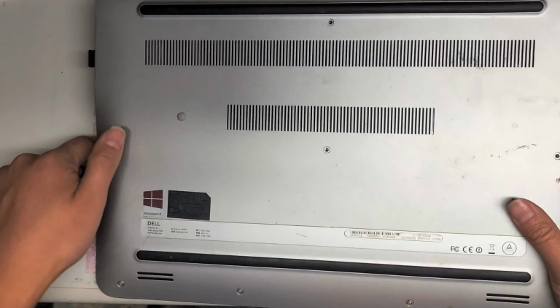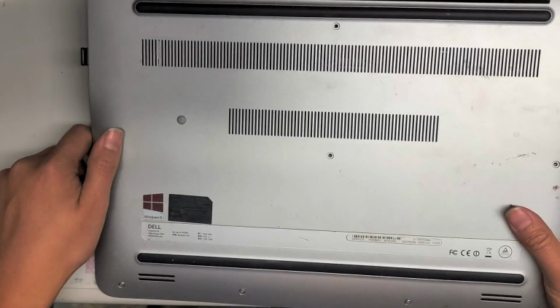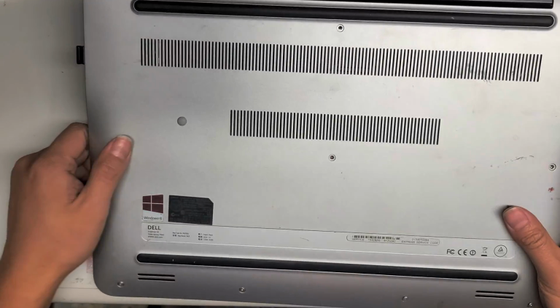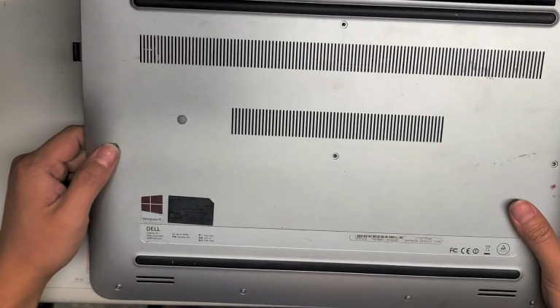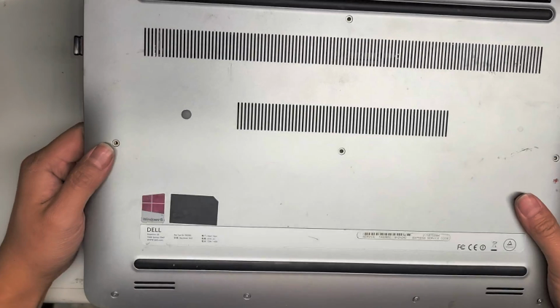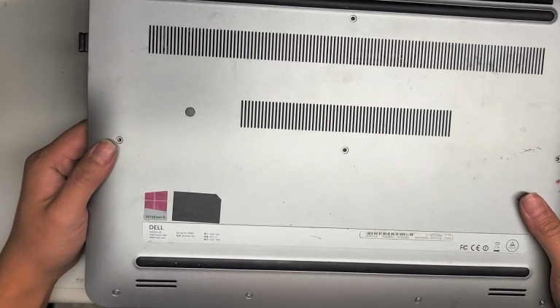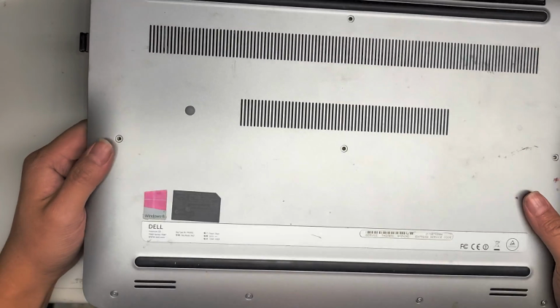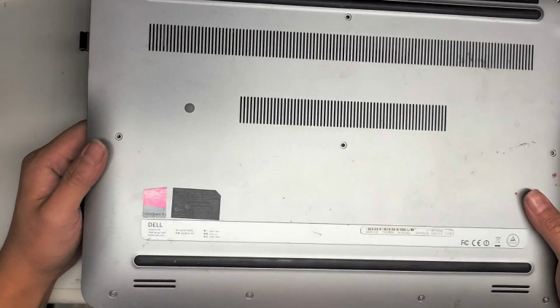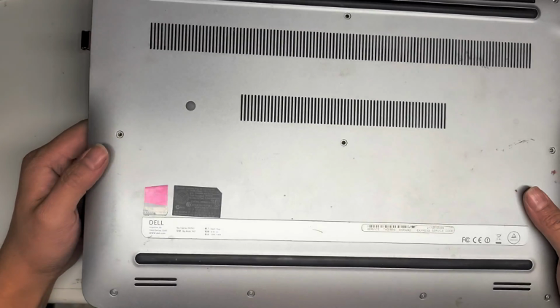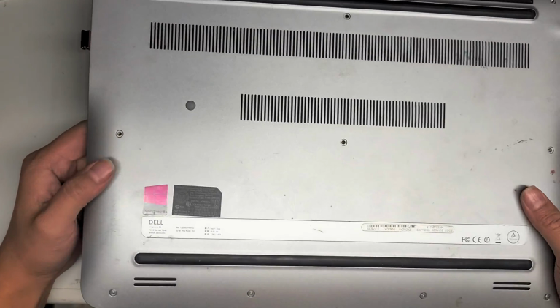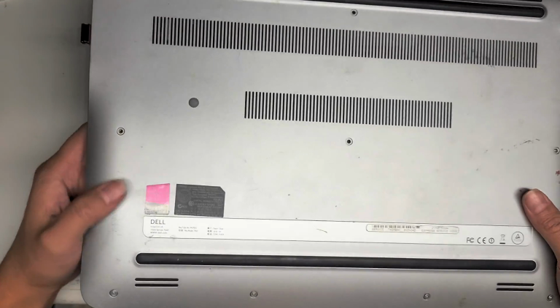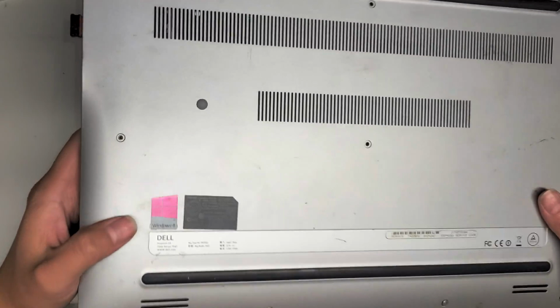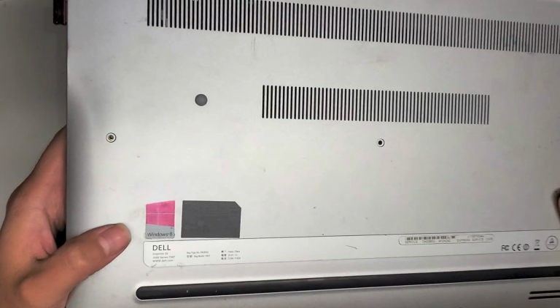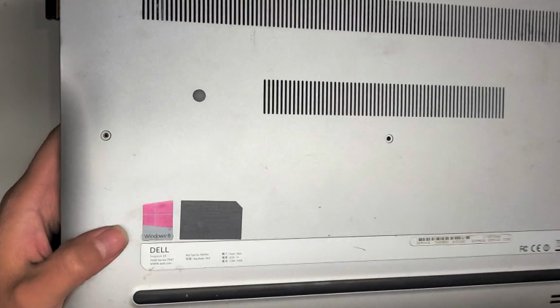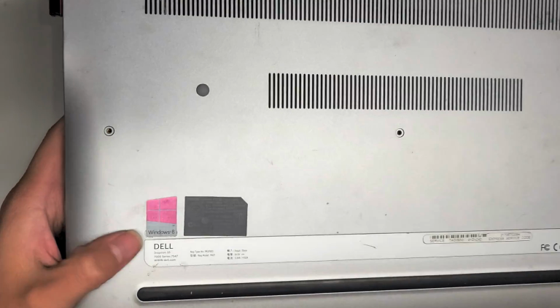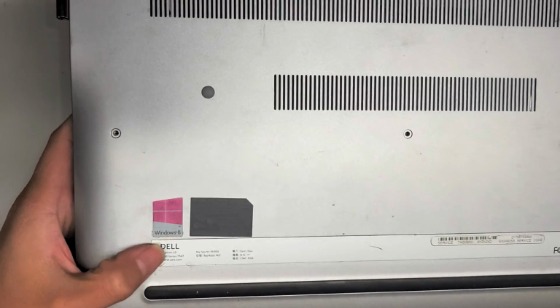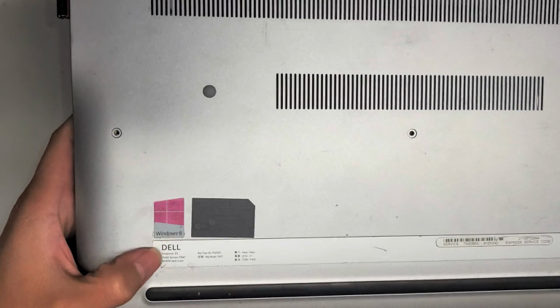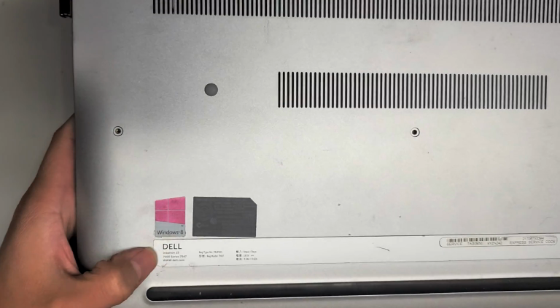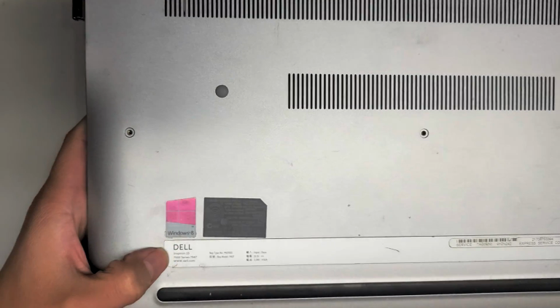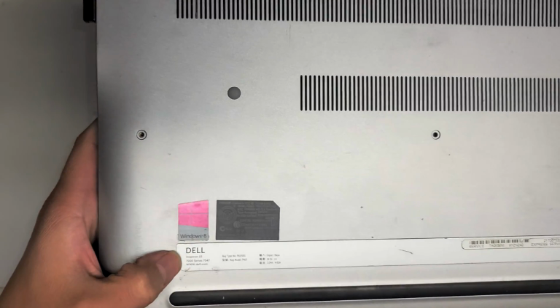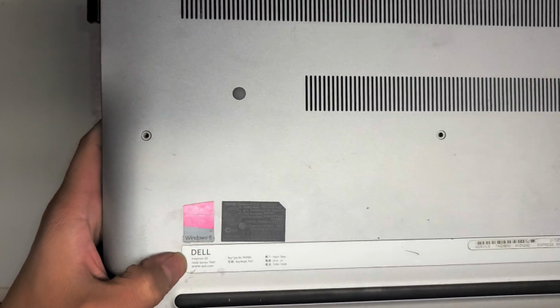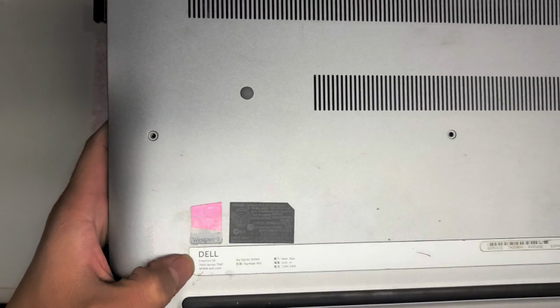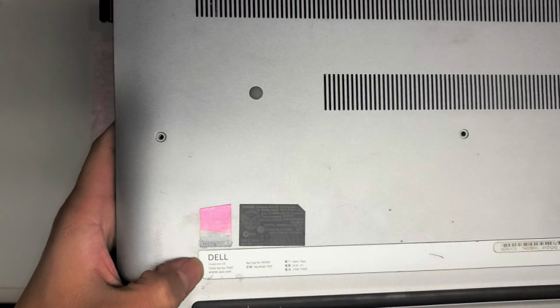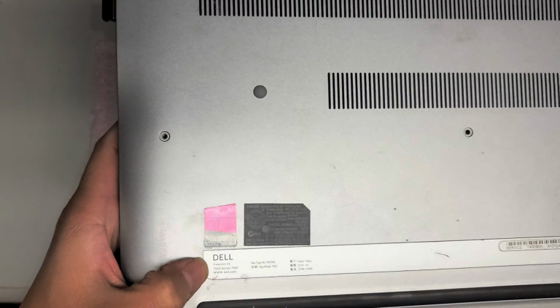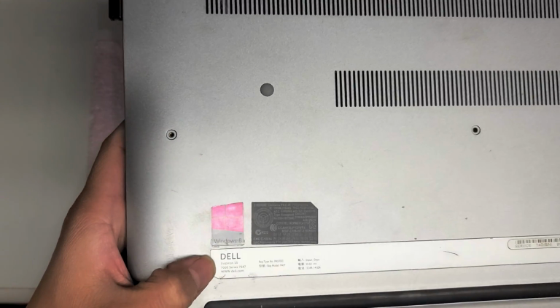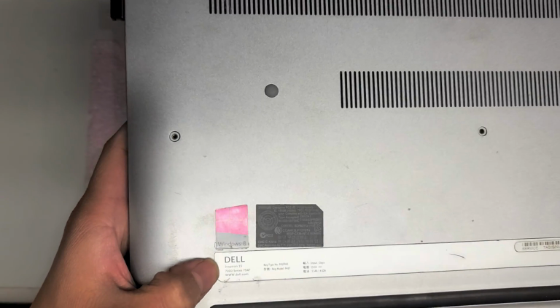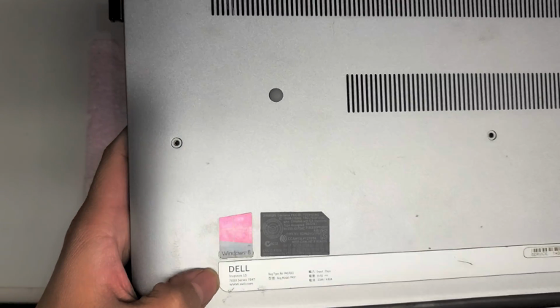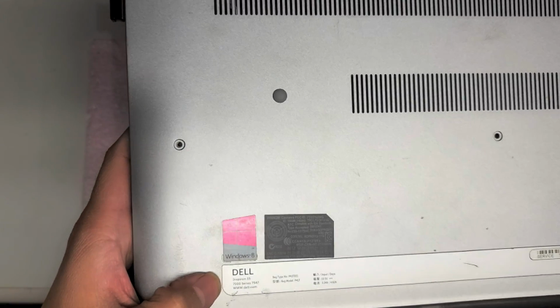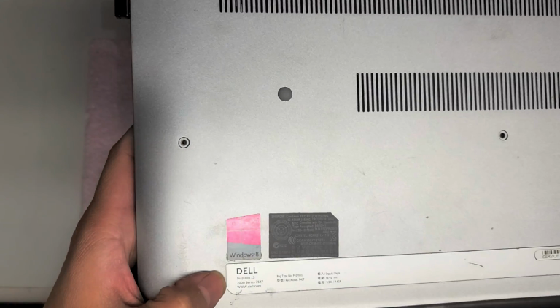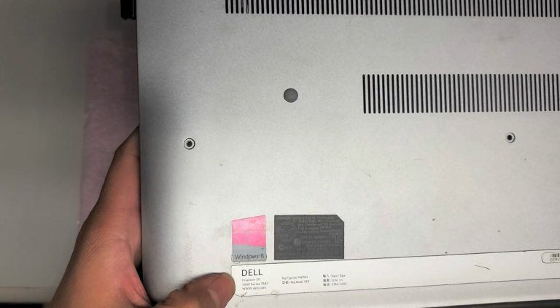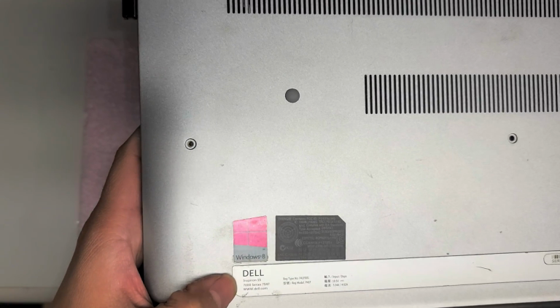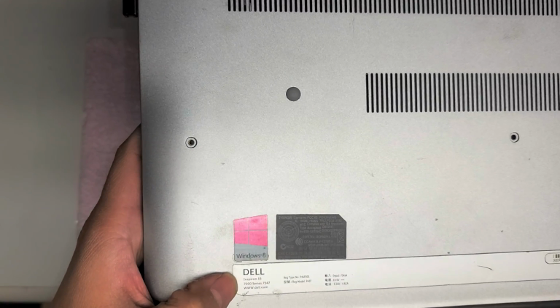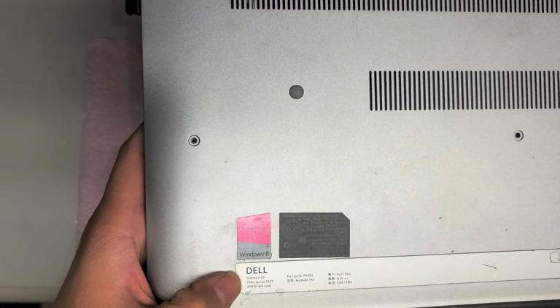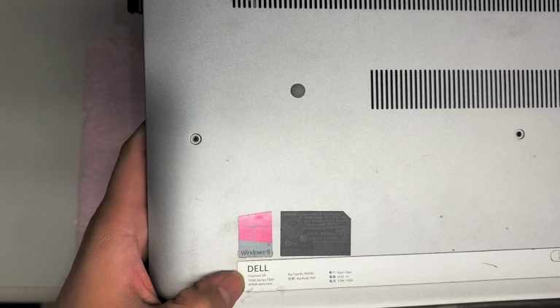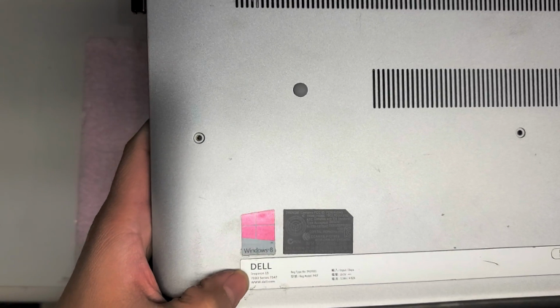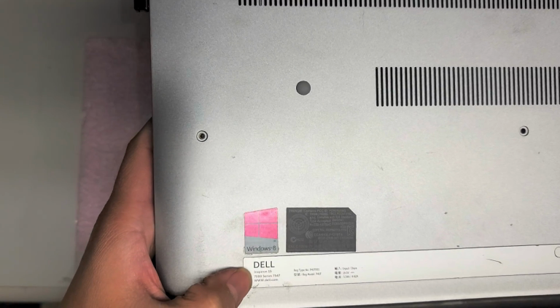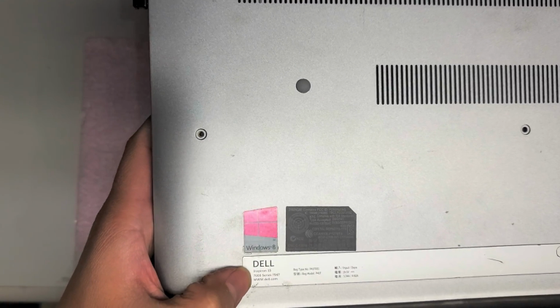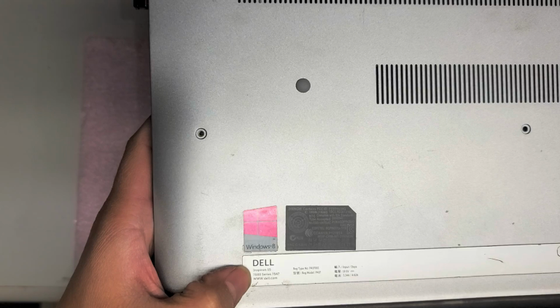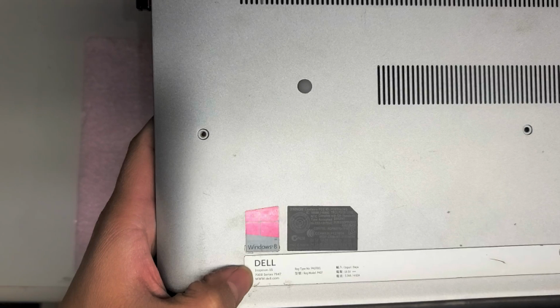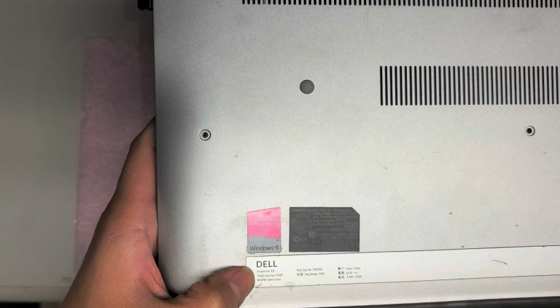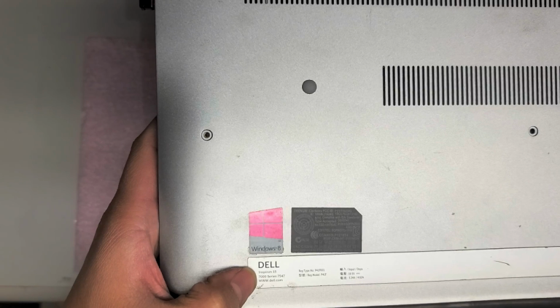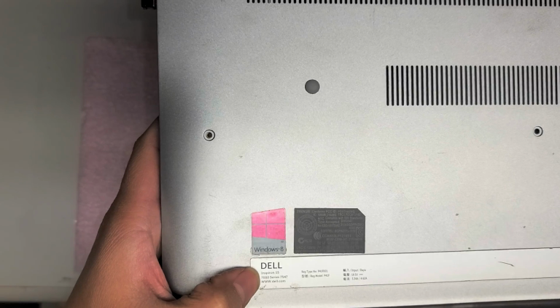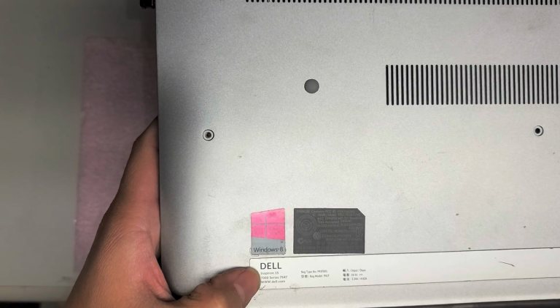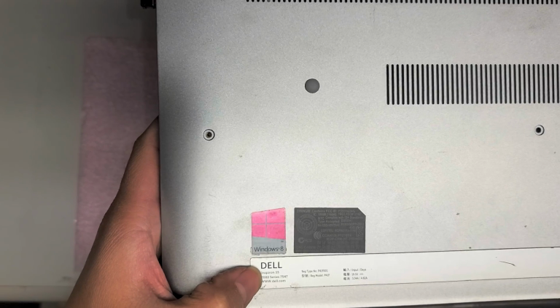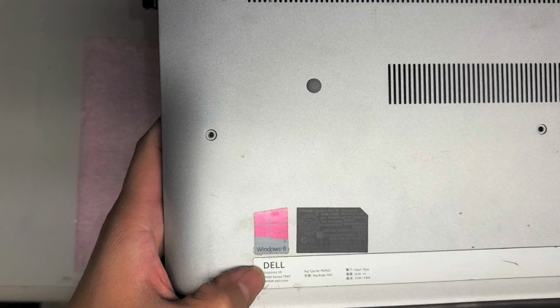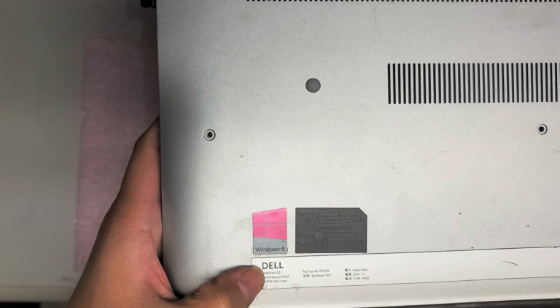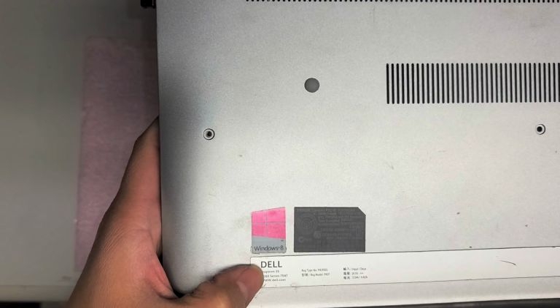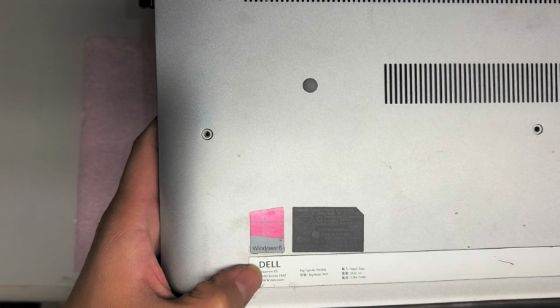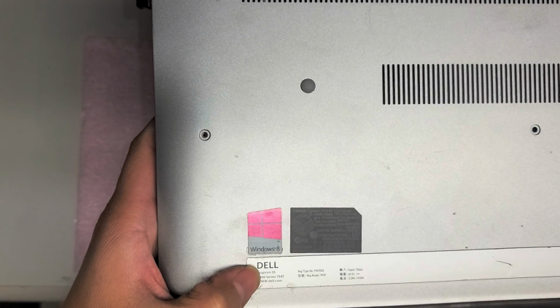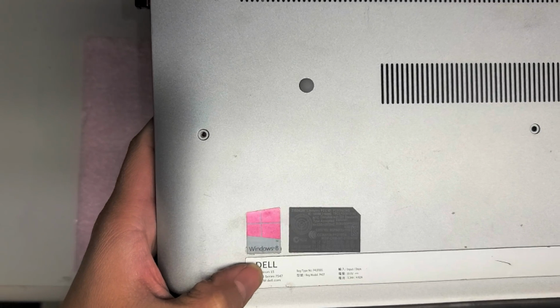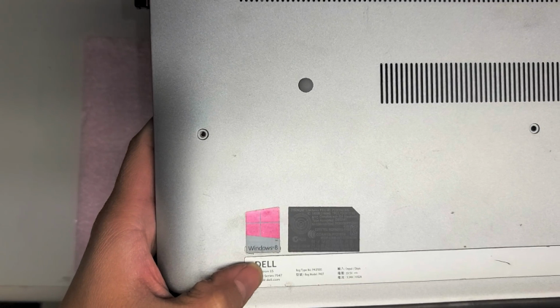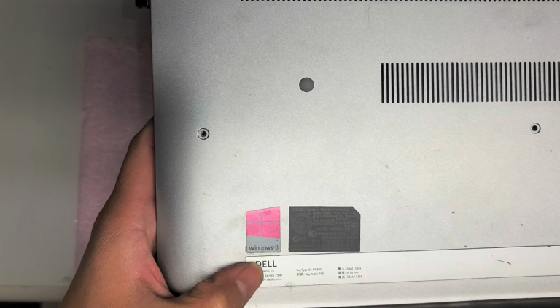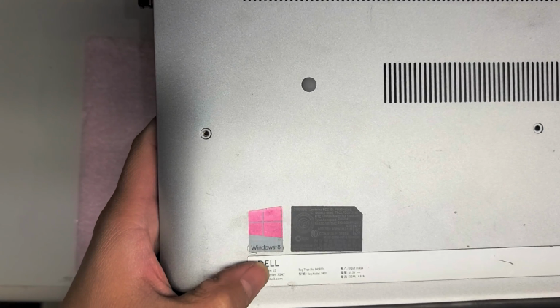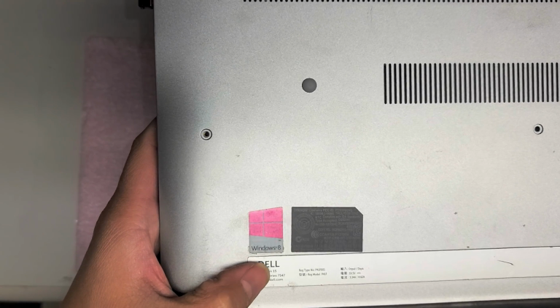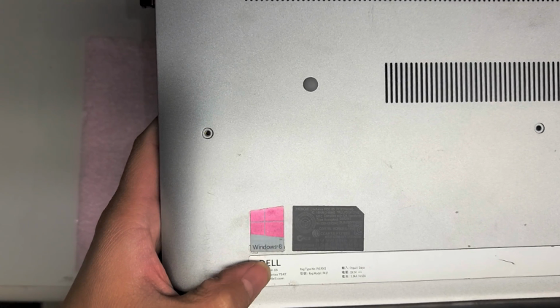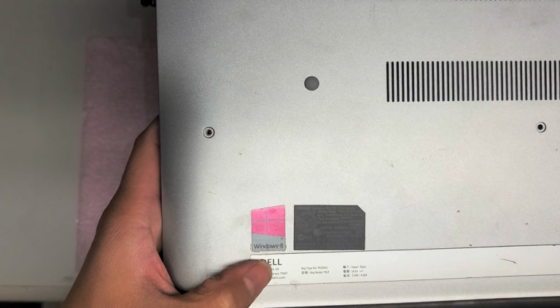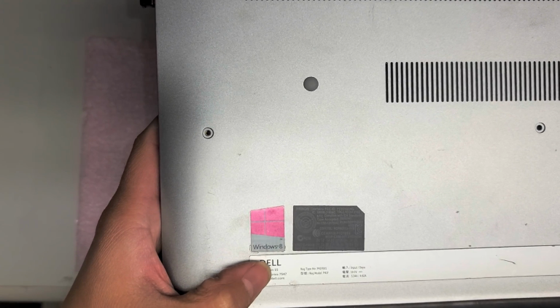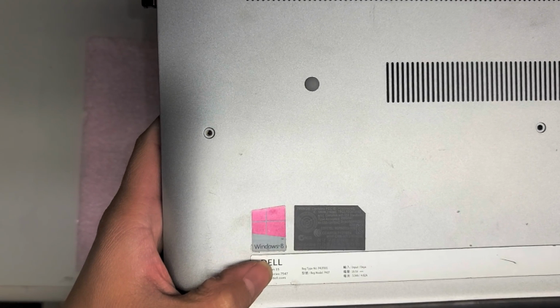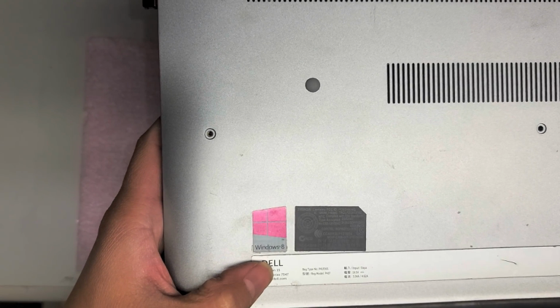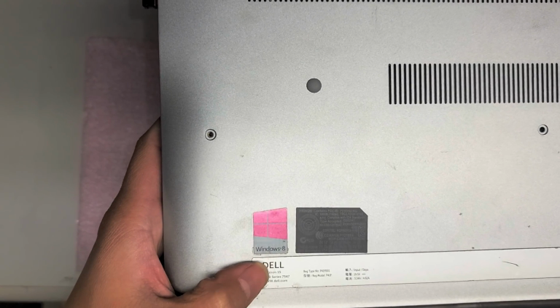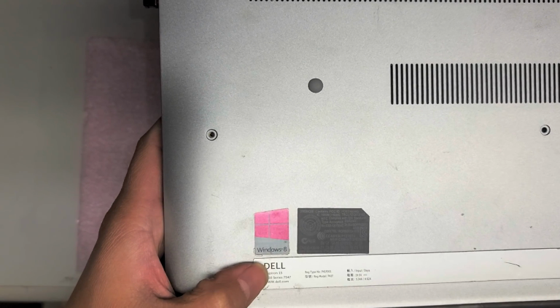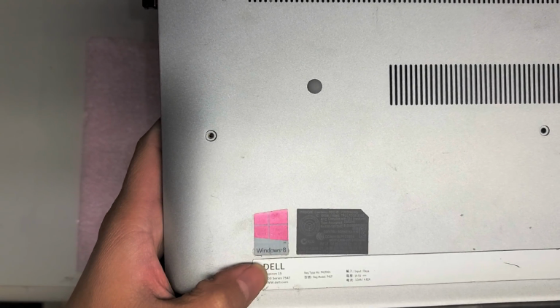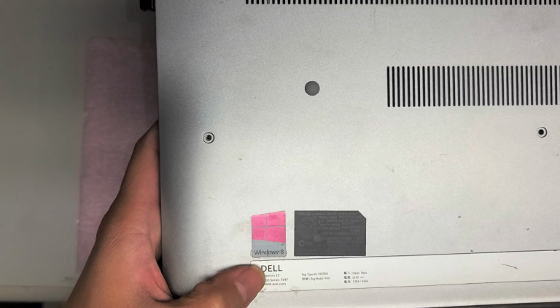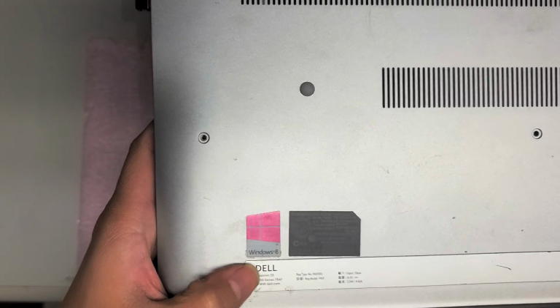I'm going to do a quick video showing how to open up and disassemble this Dell Inspiron 15 7000 series, model 7547.